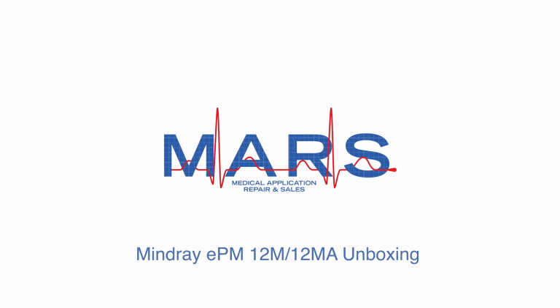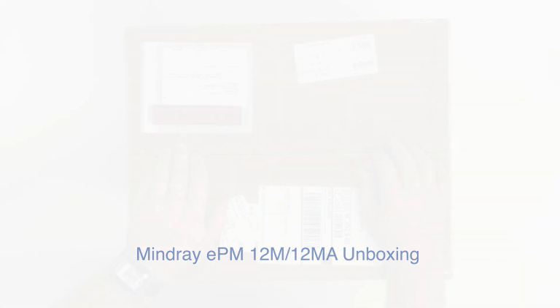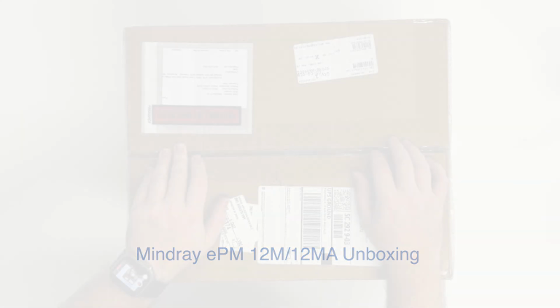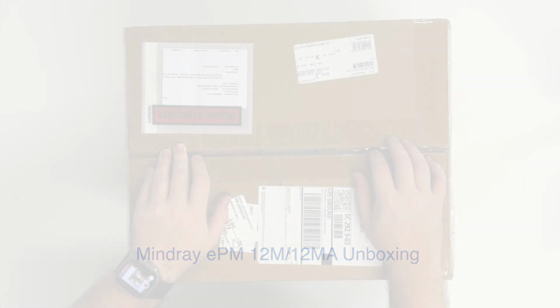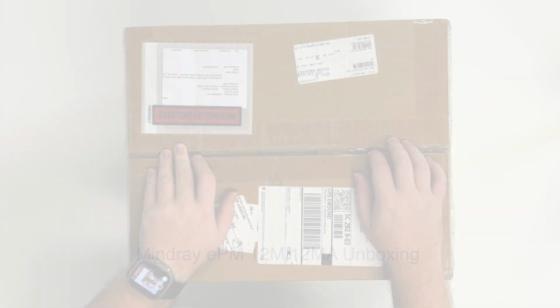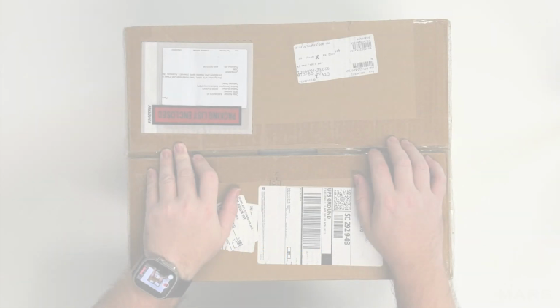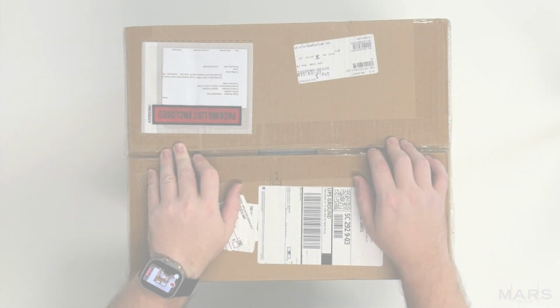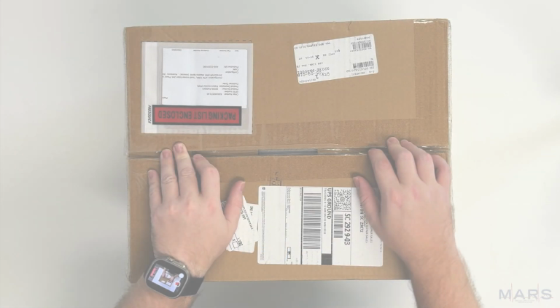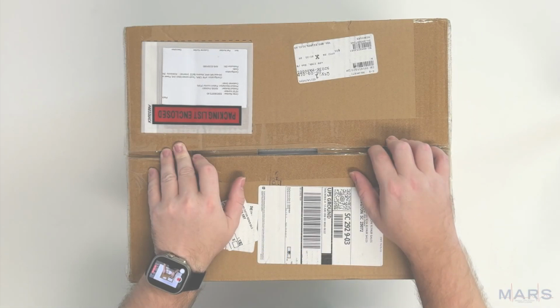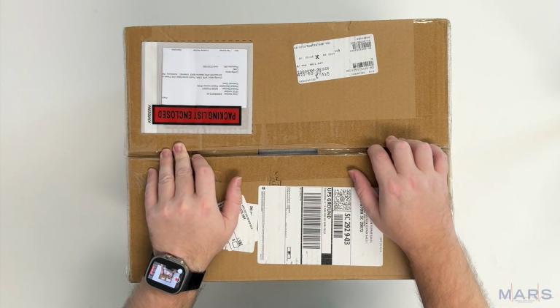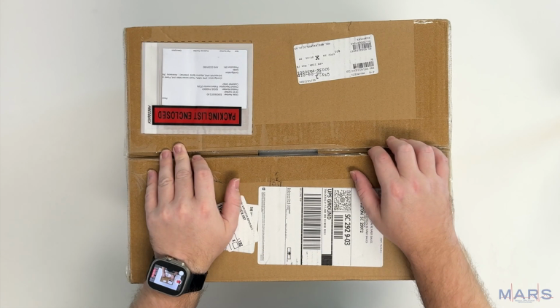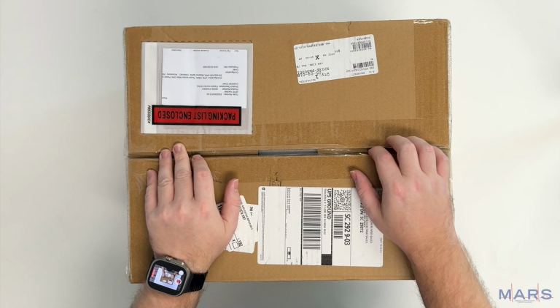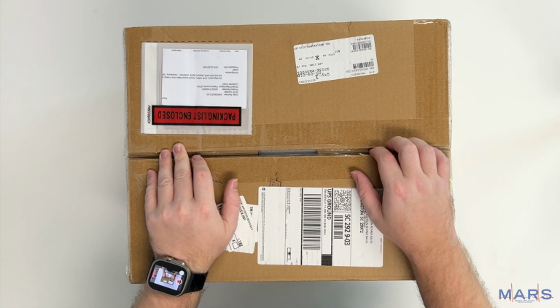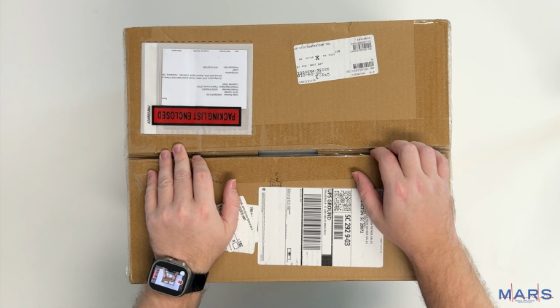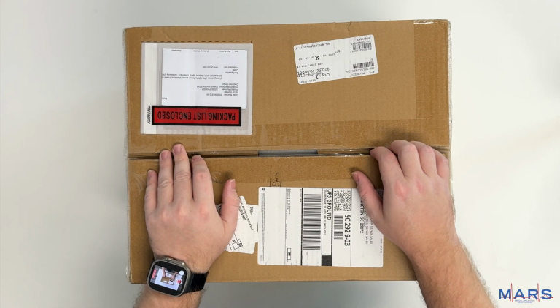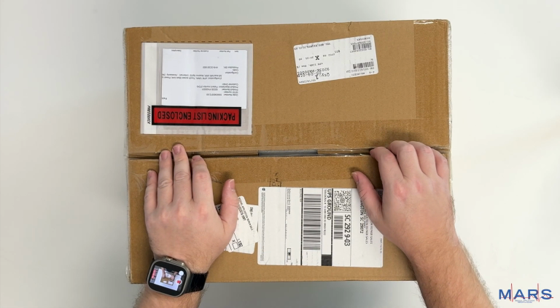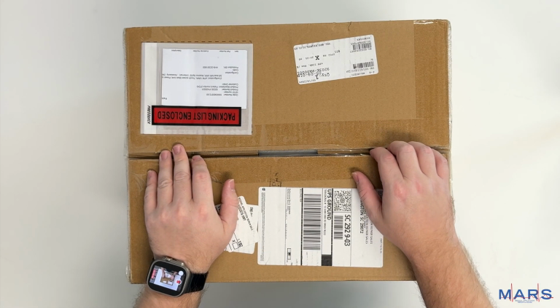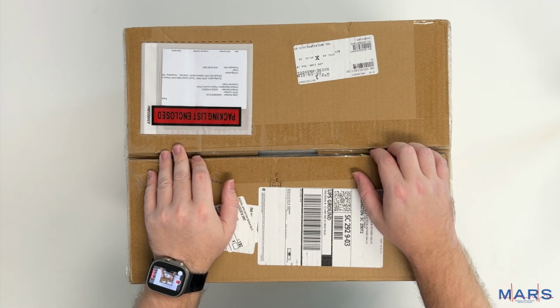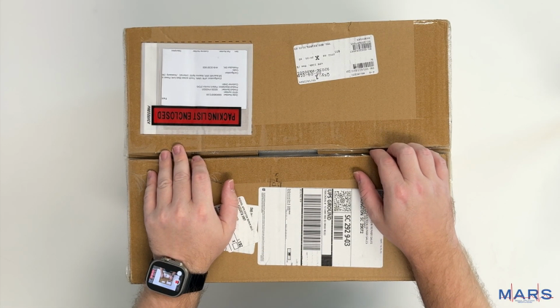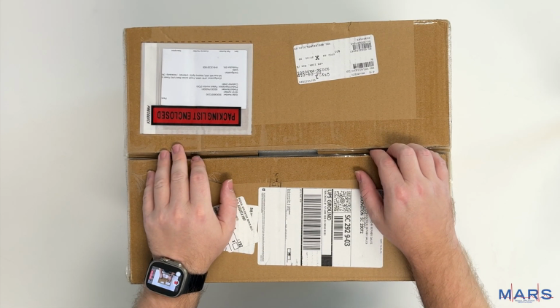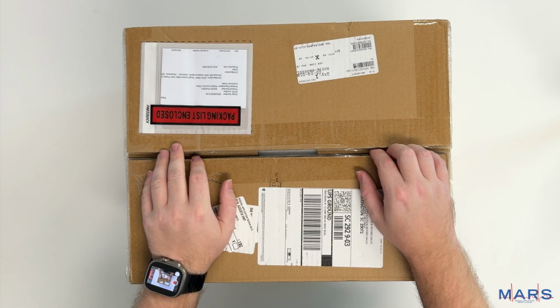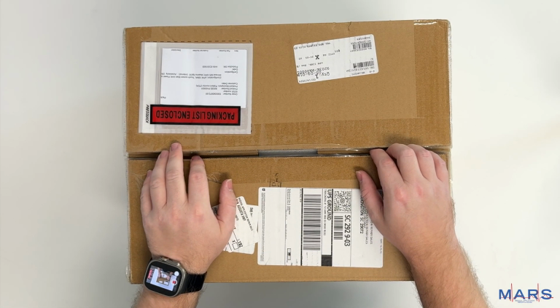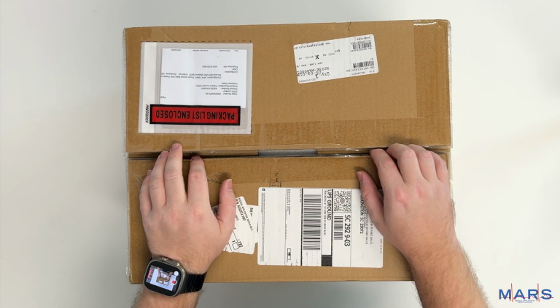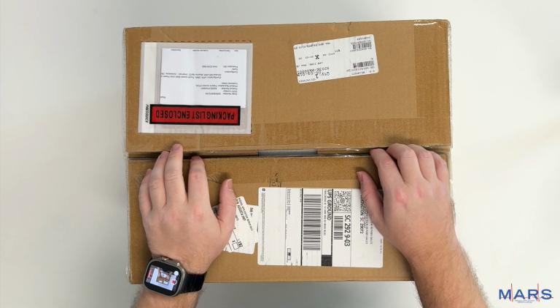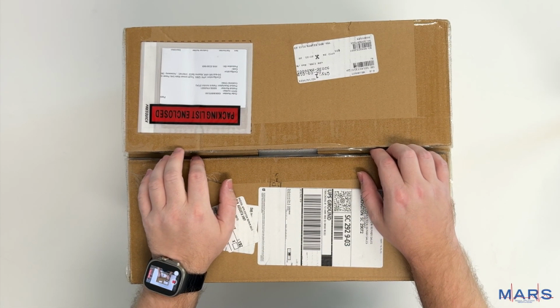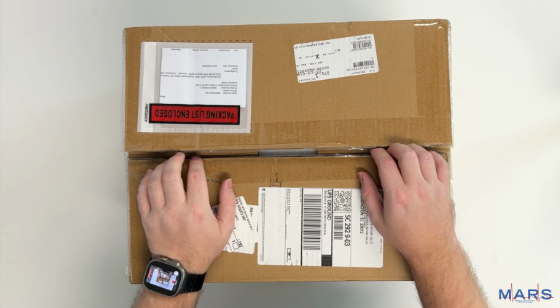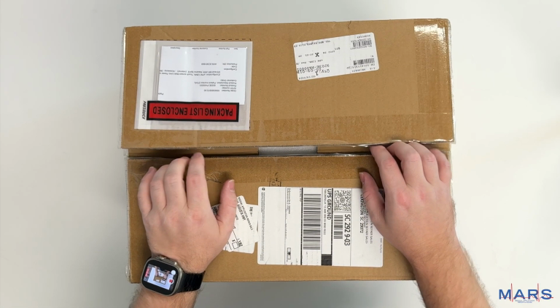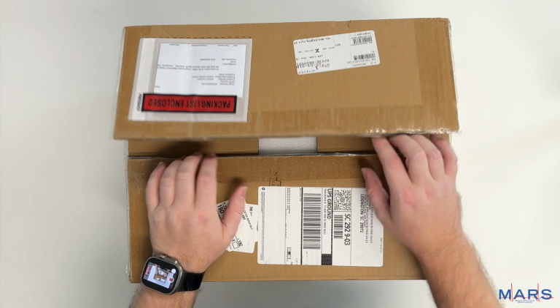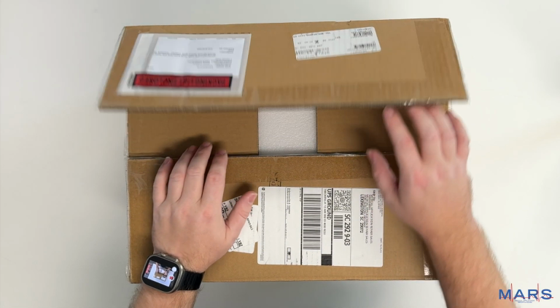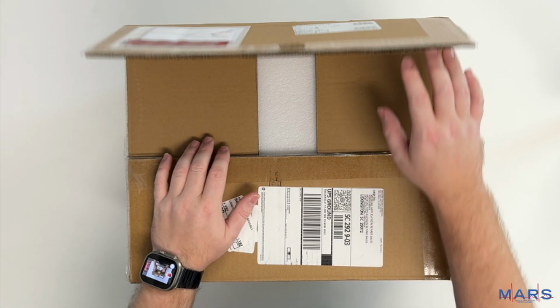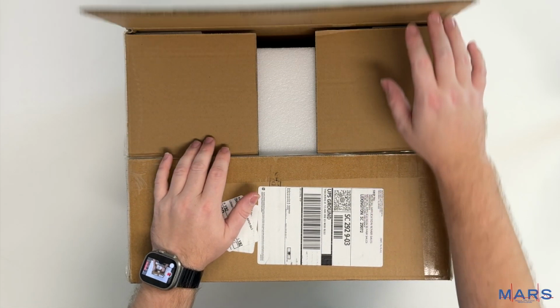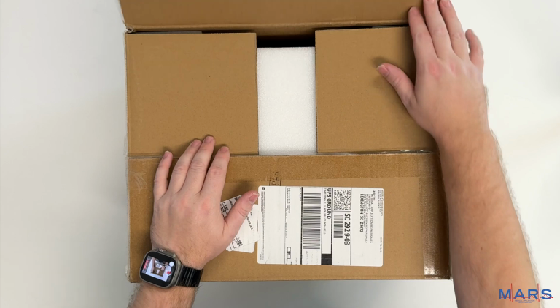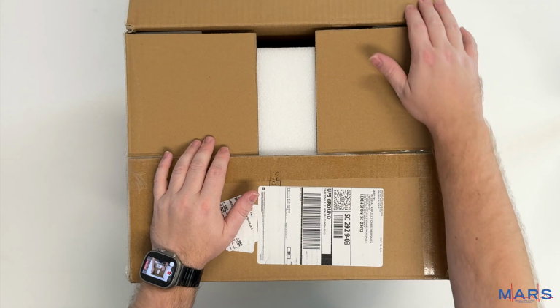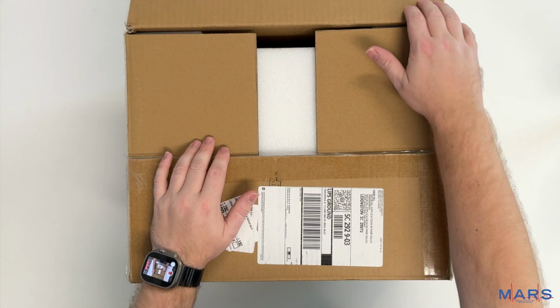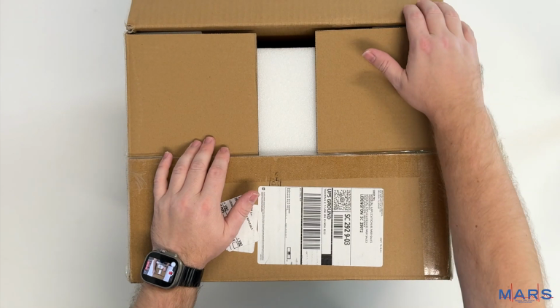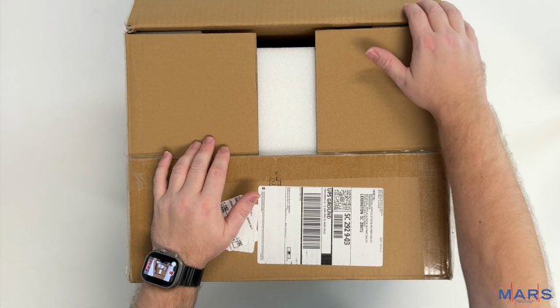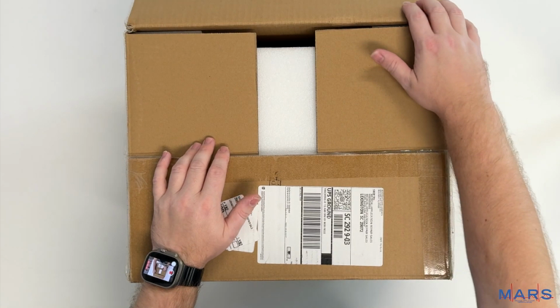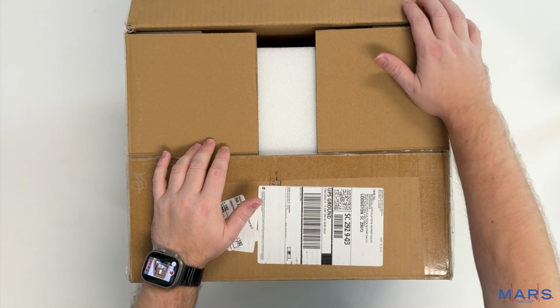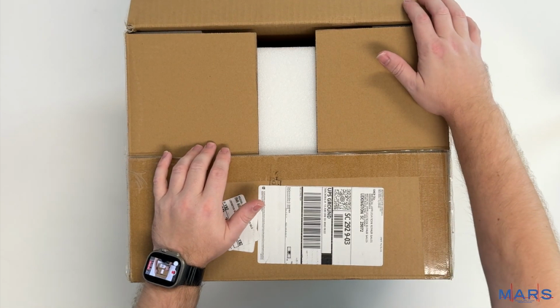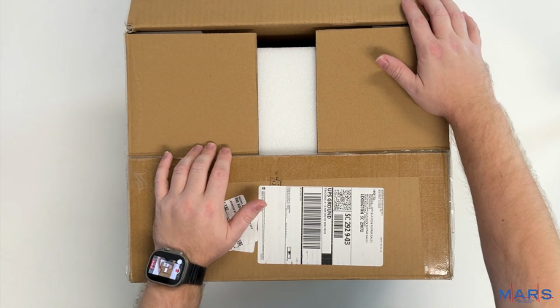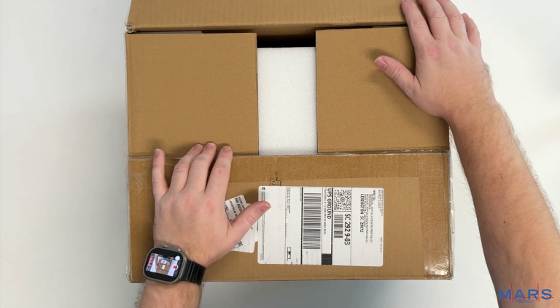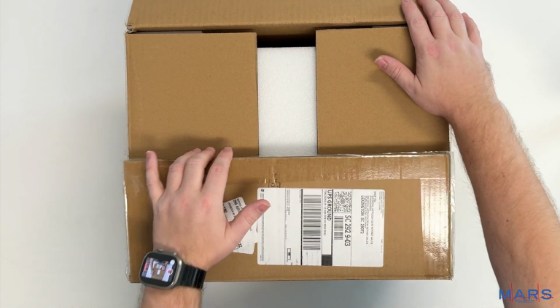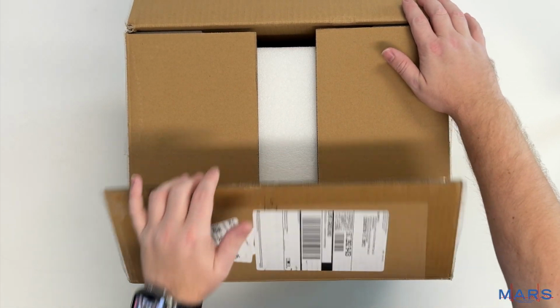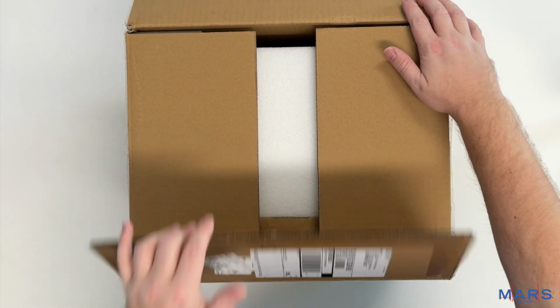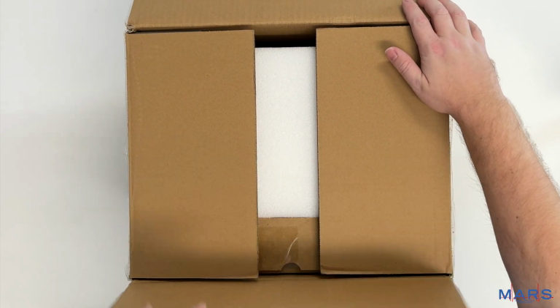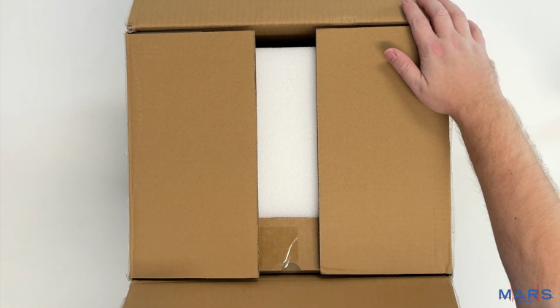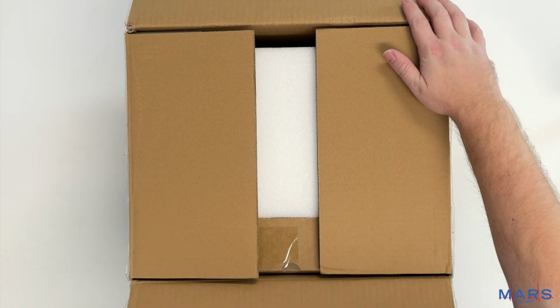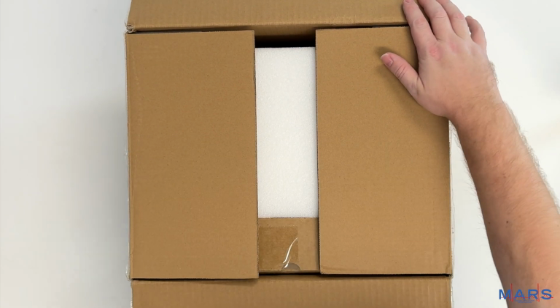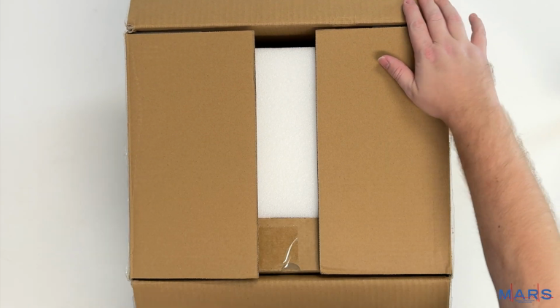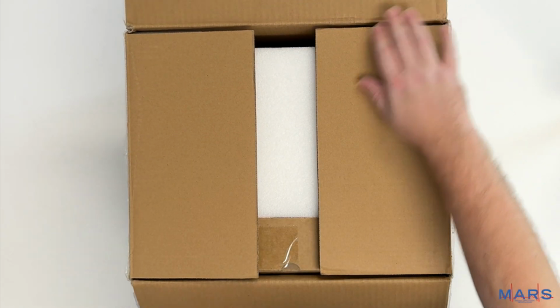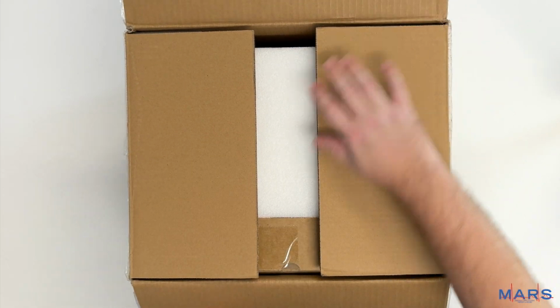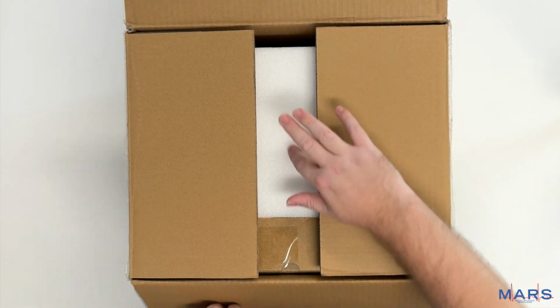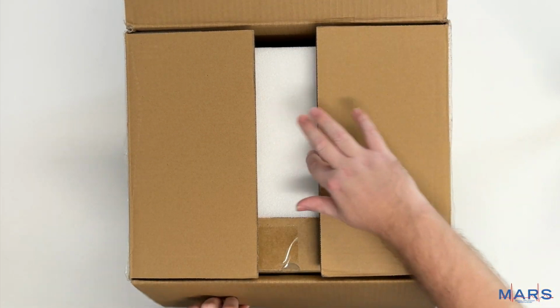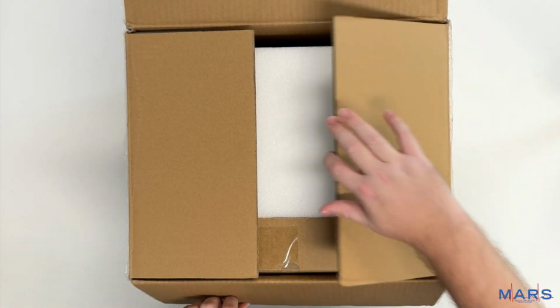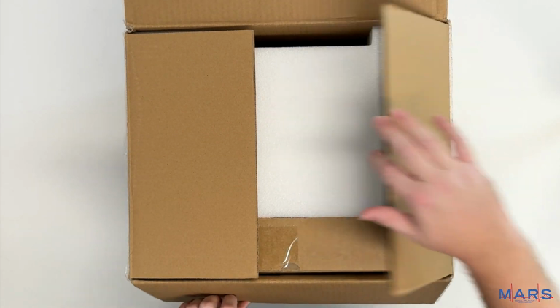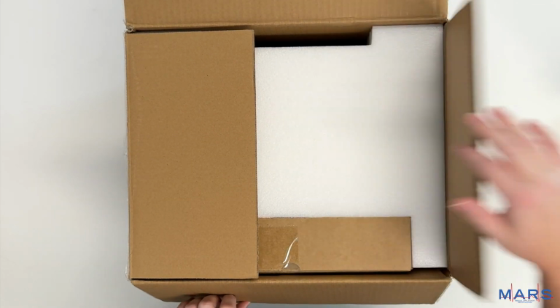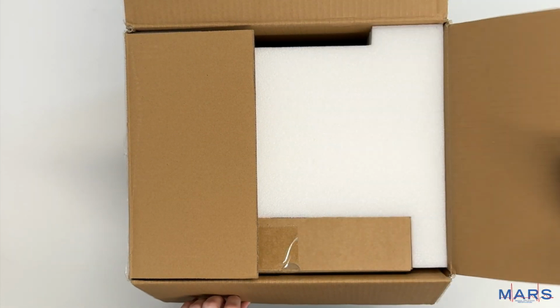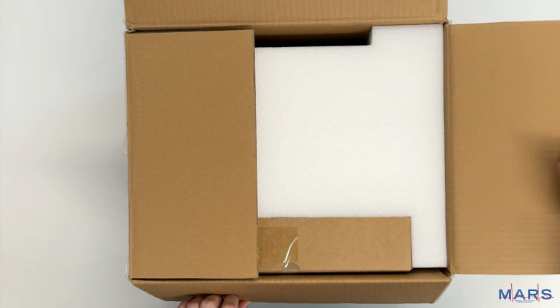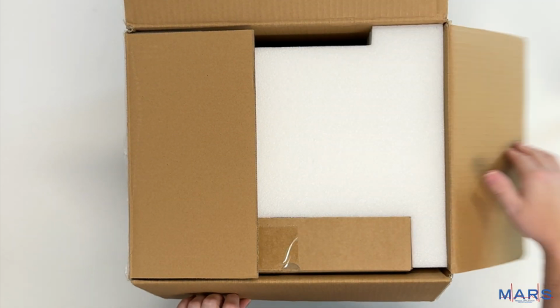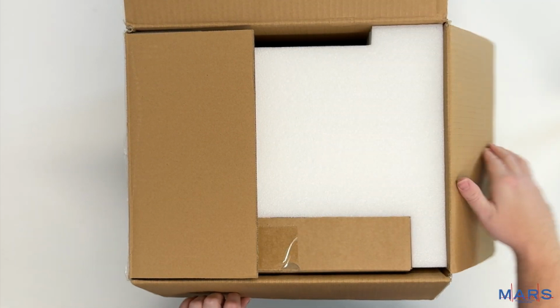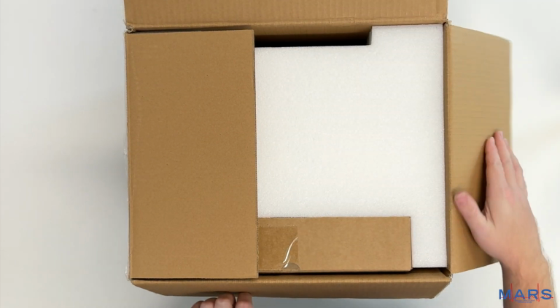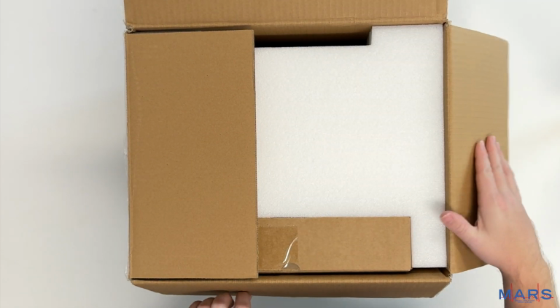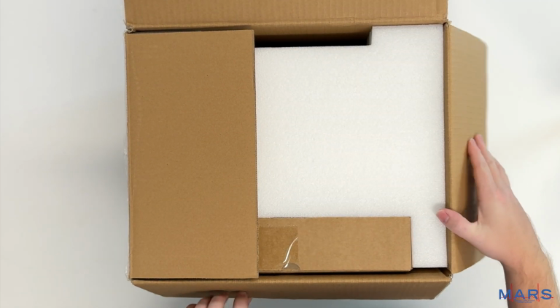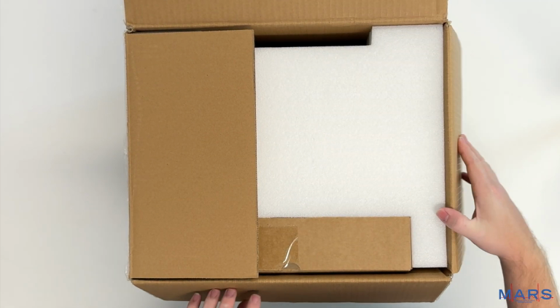We are going to unbox the Mindray EPM 12m slash 12ma patient monitor.